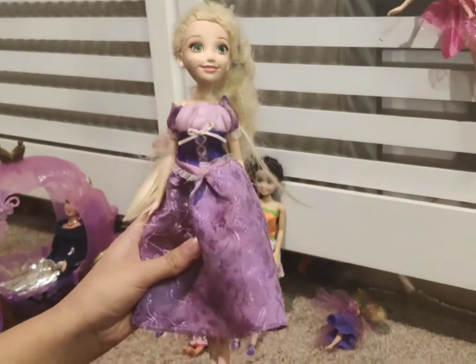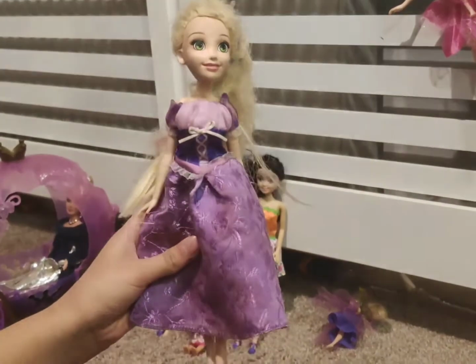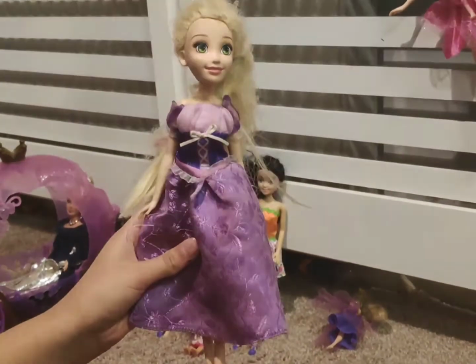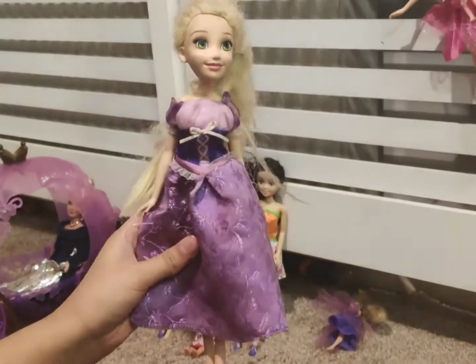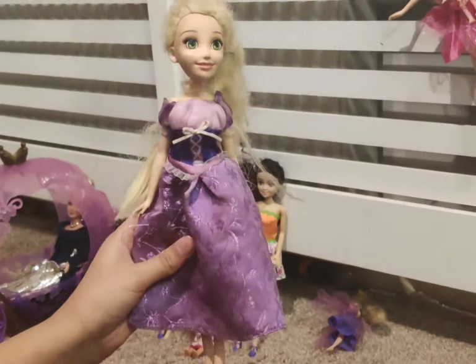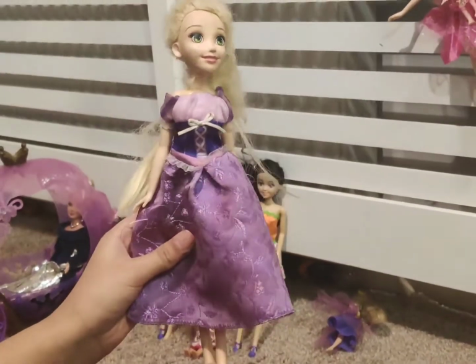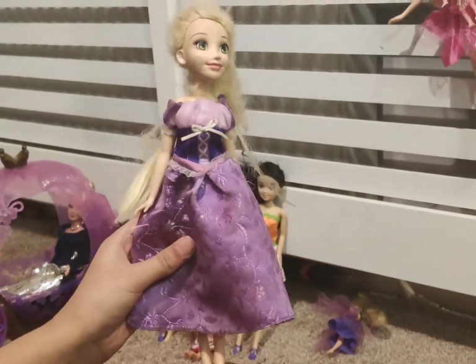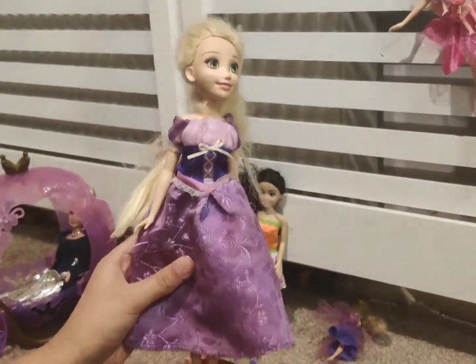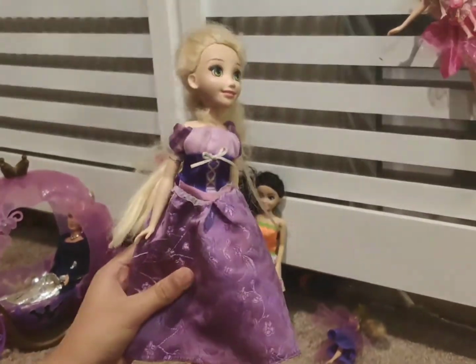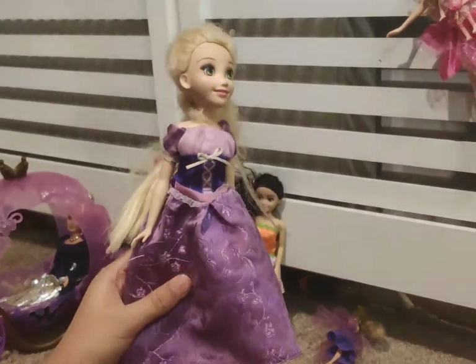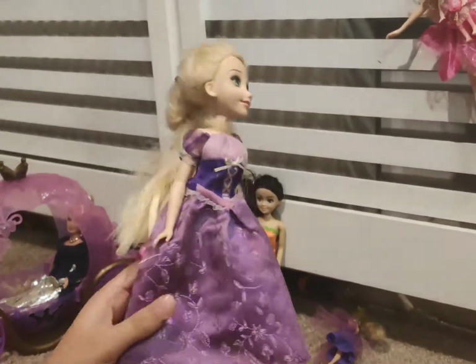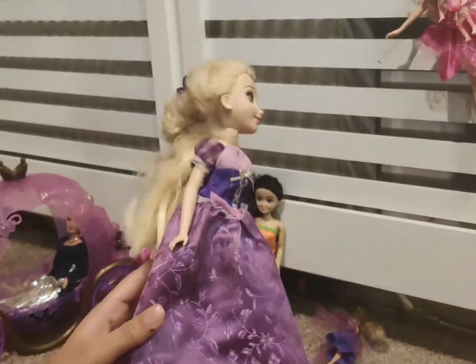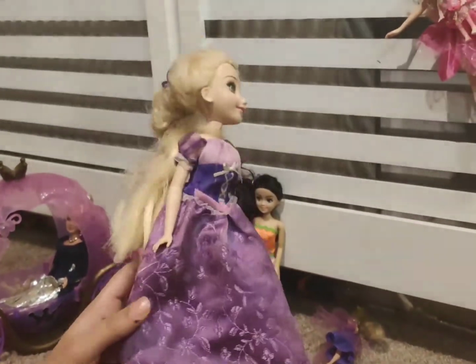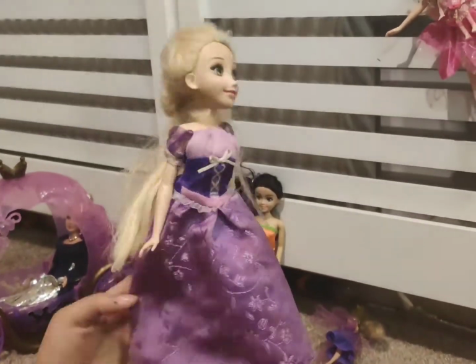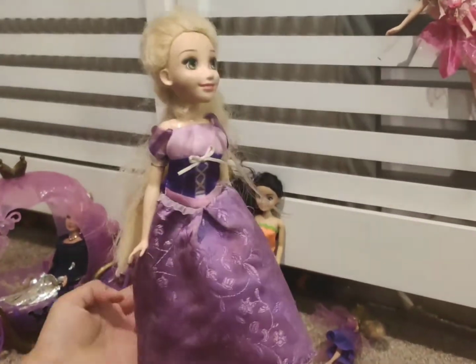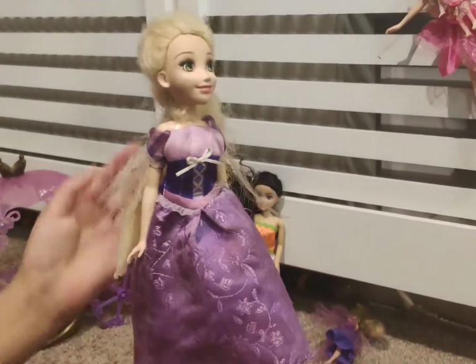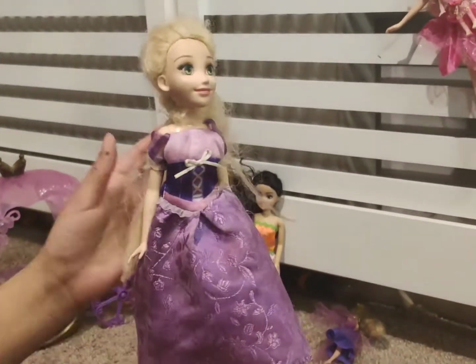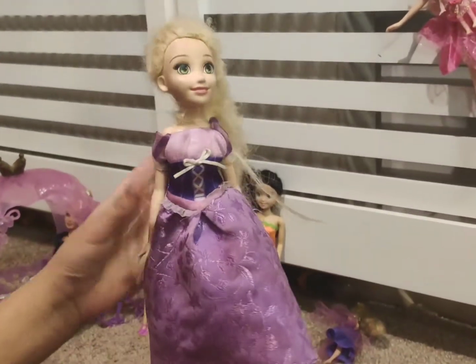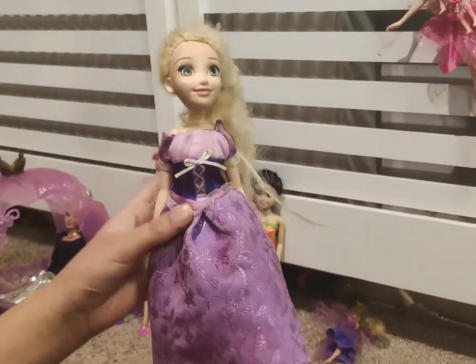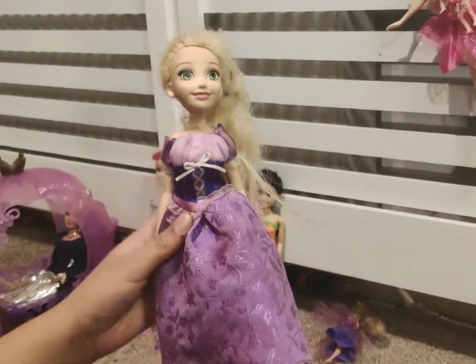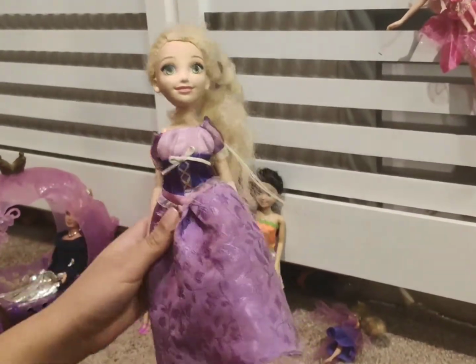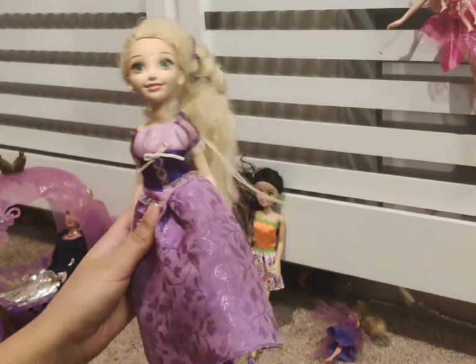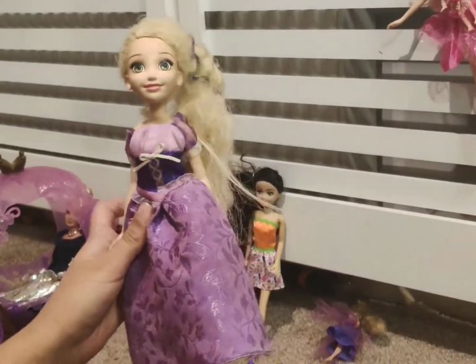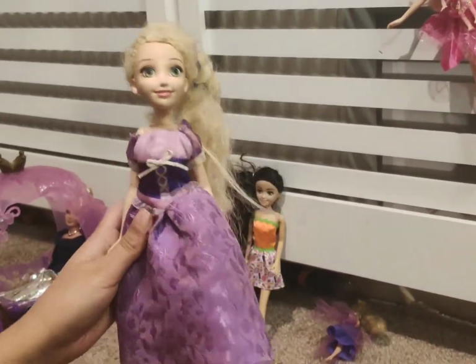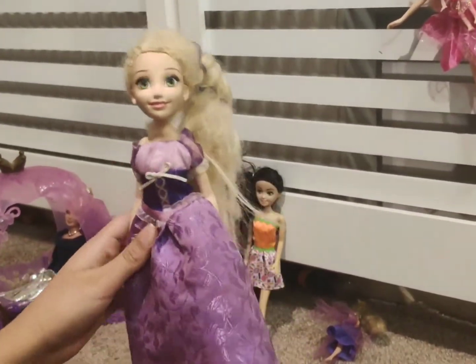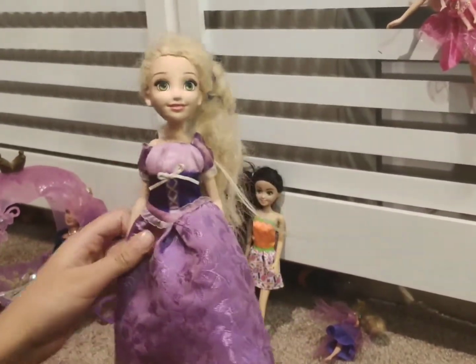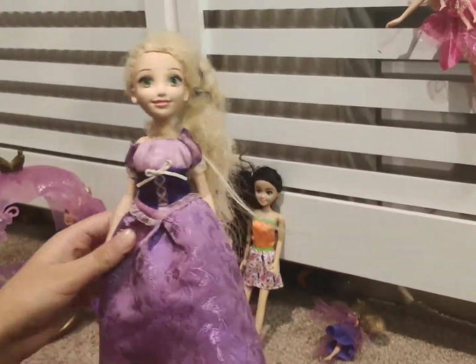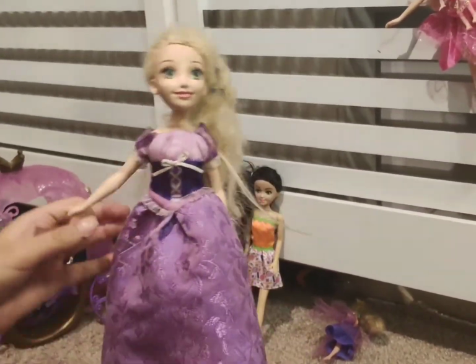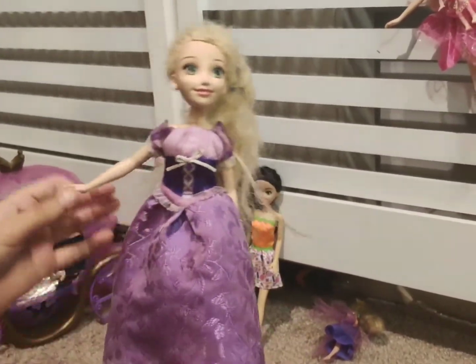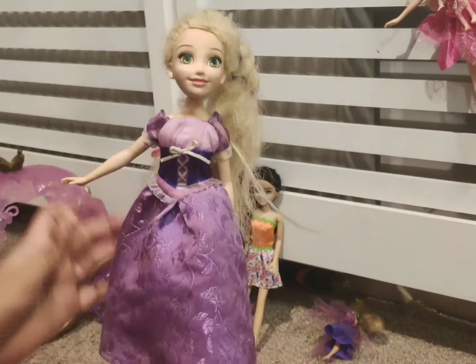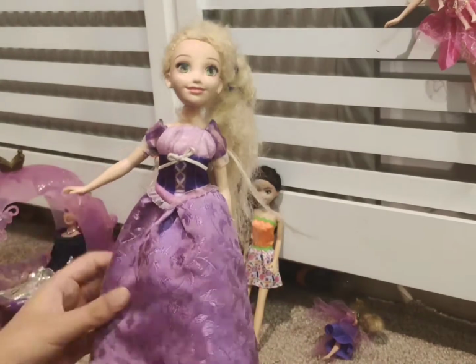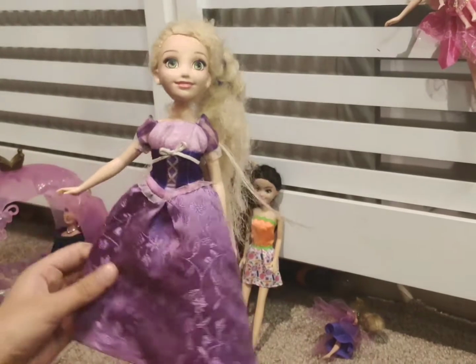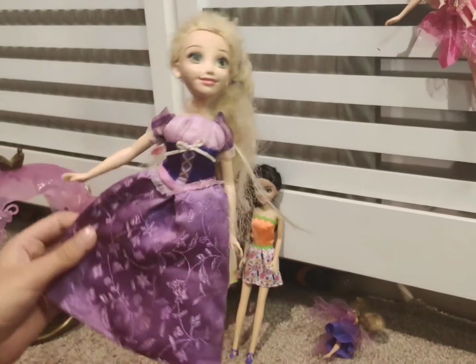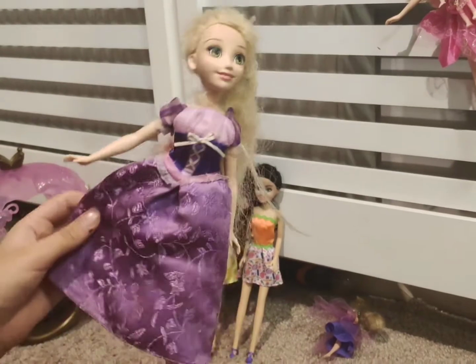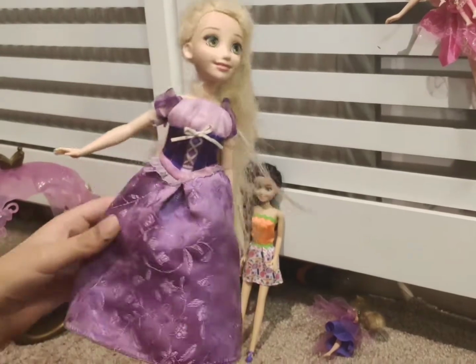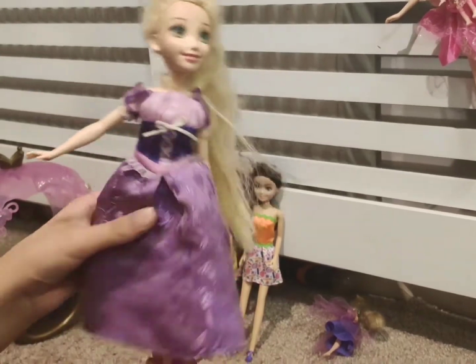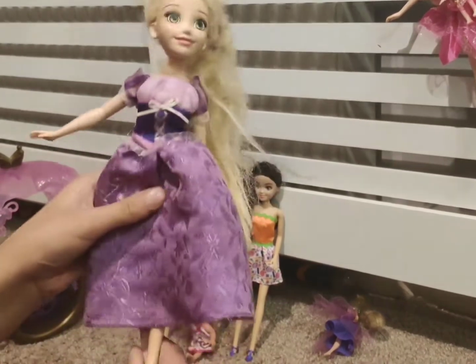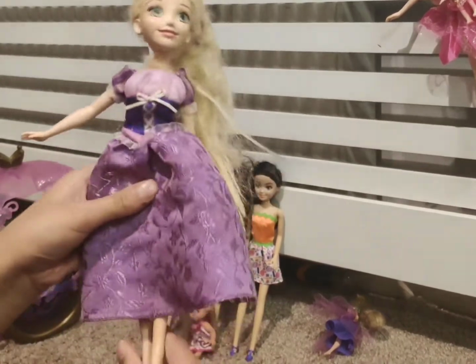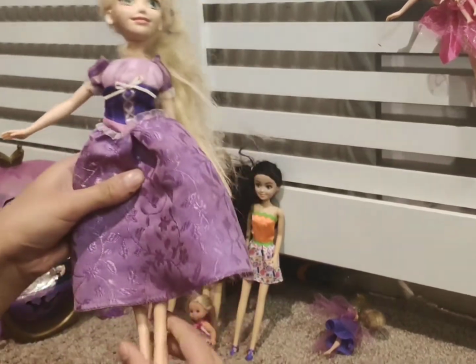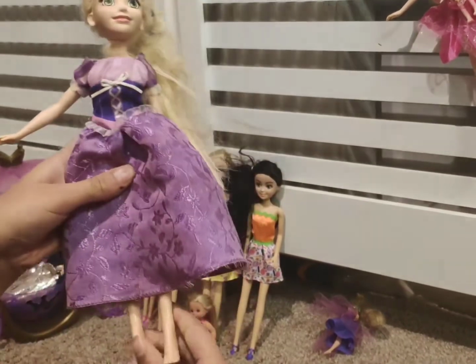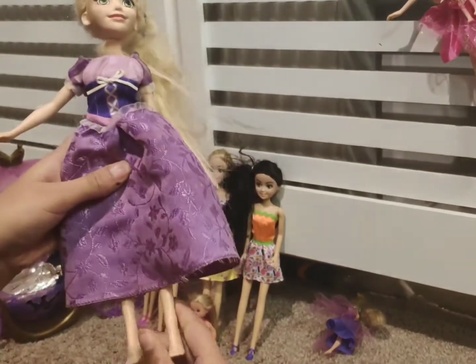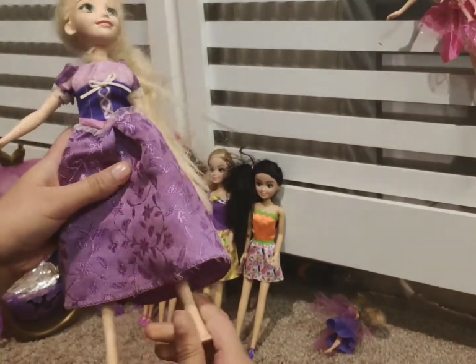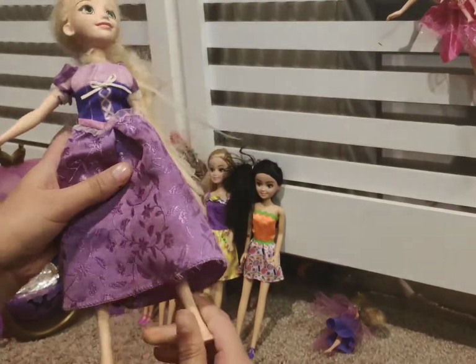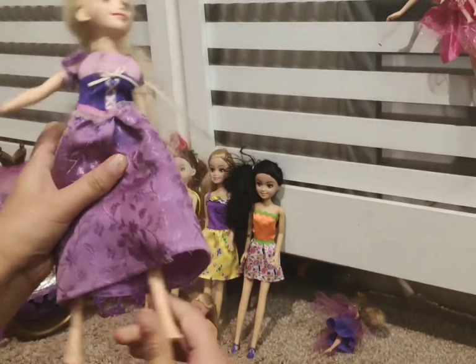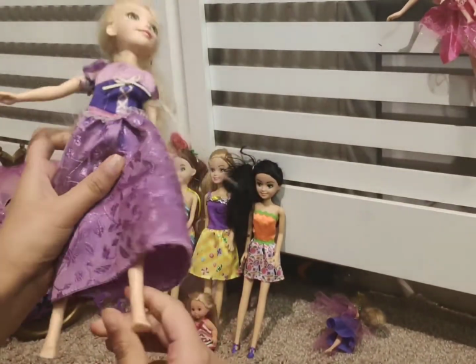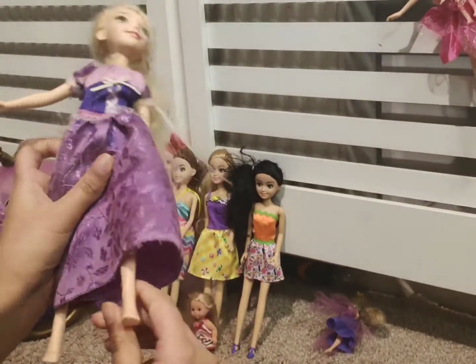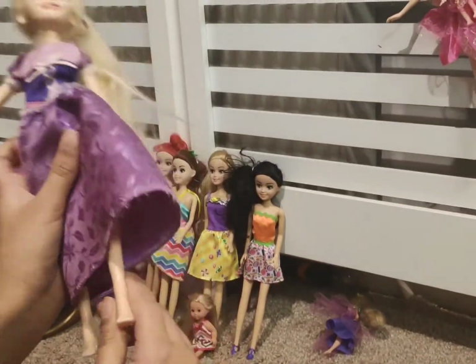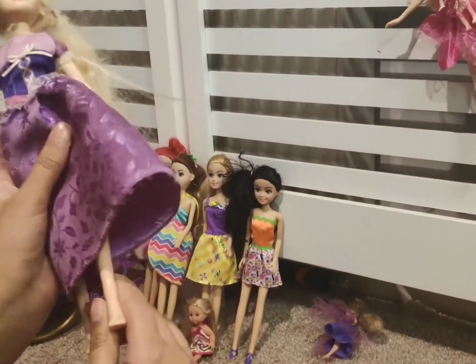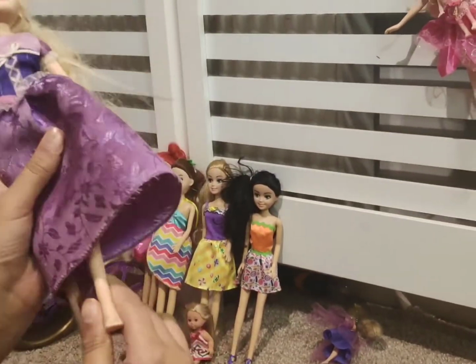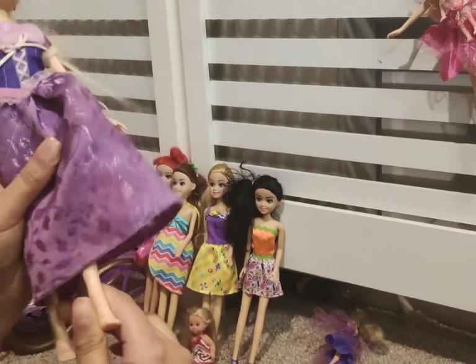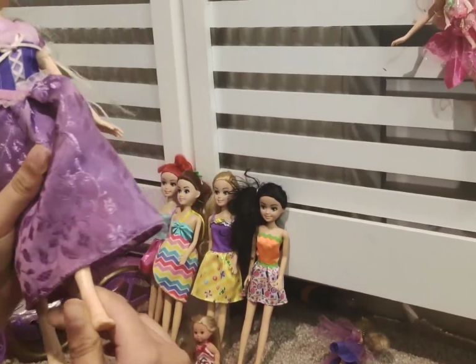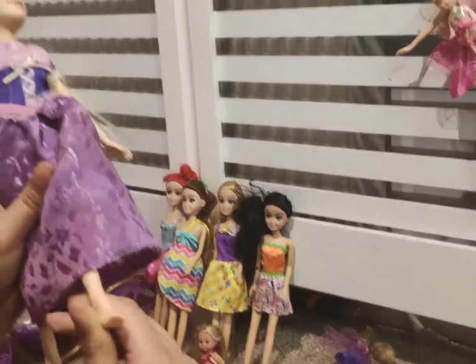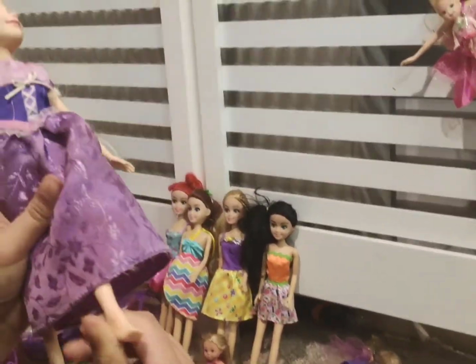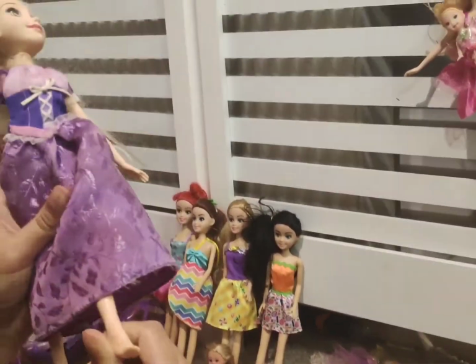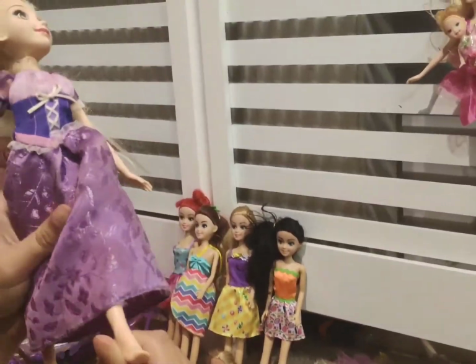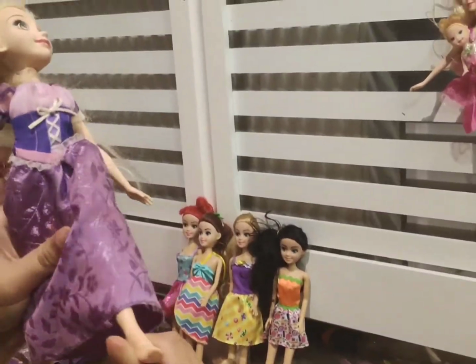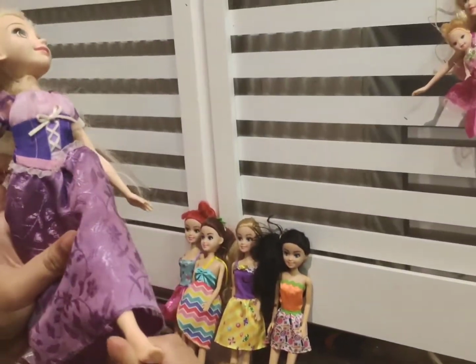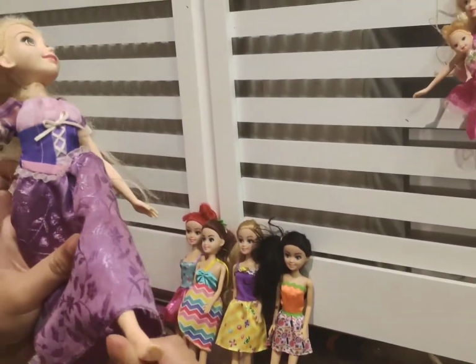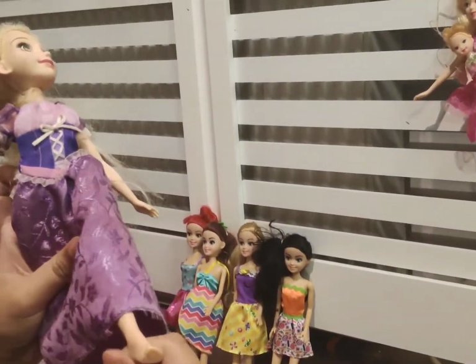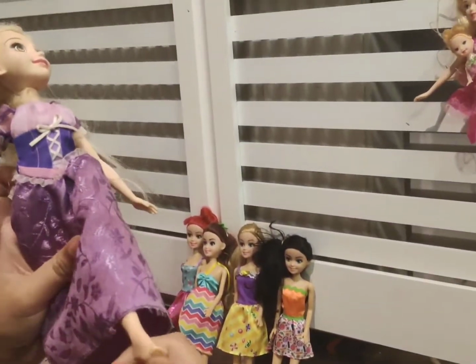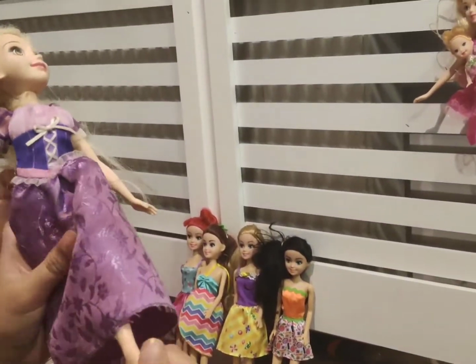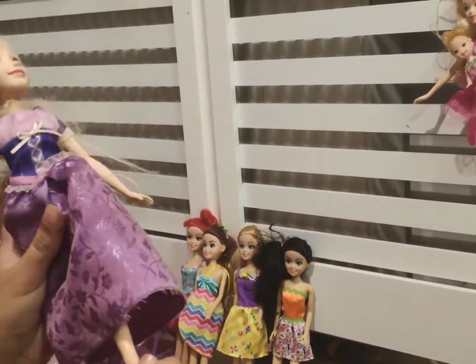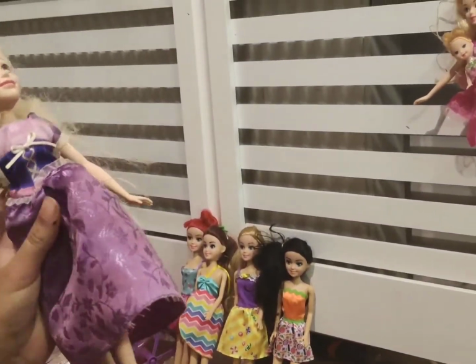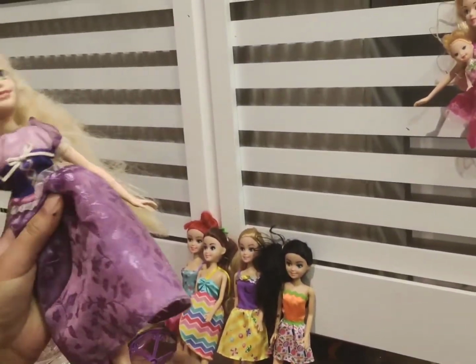Next we have the long haired princess Rapunzel. She has a purple dress and no shoes, because in the movie she doesn't really have shoes that much.